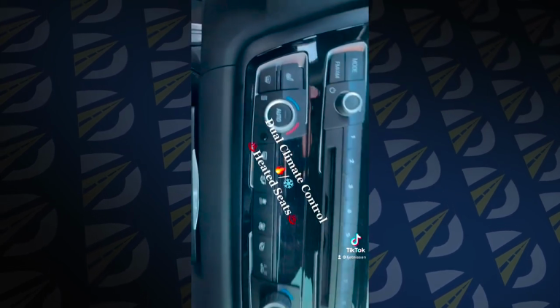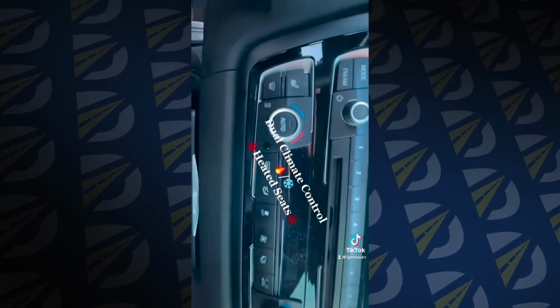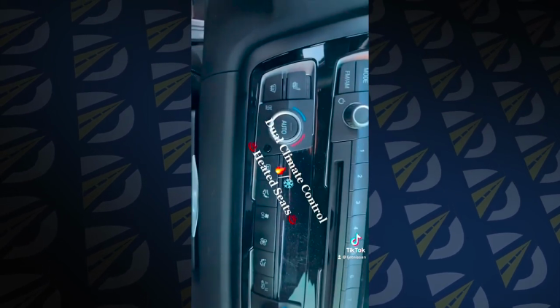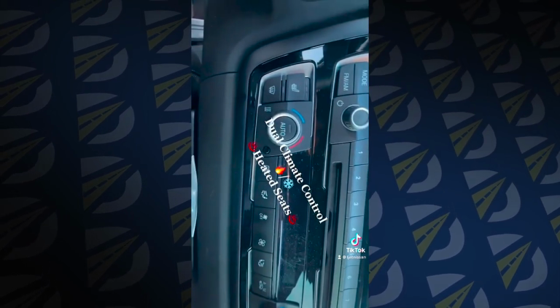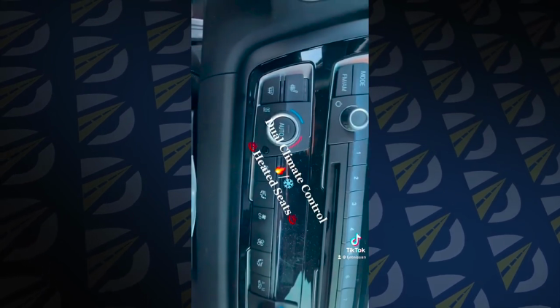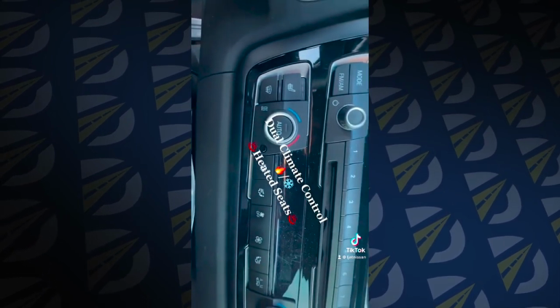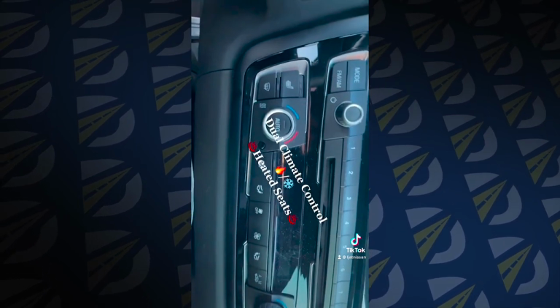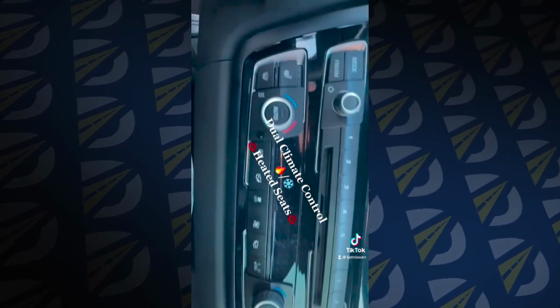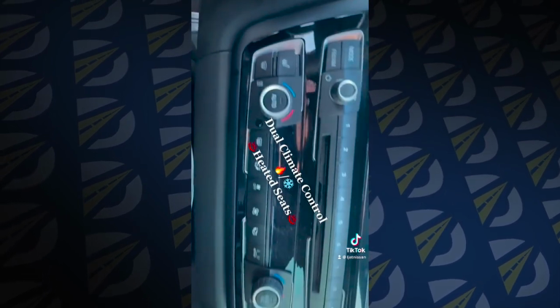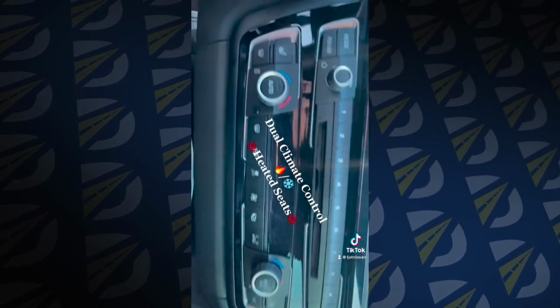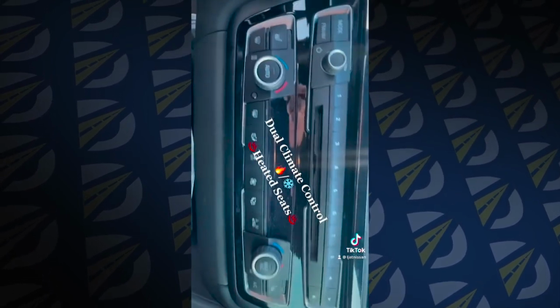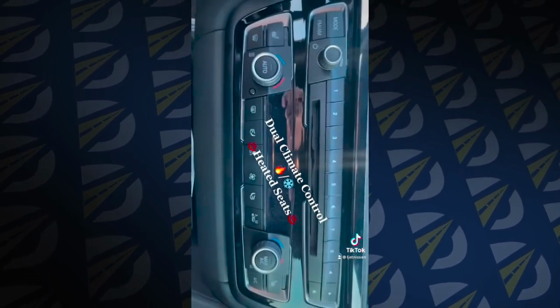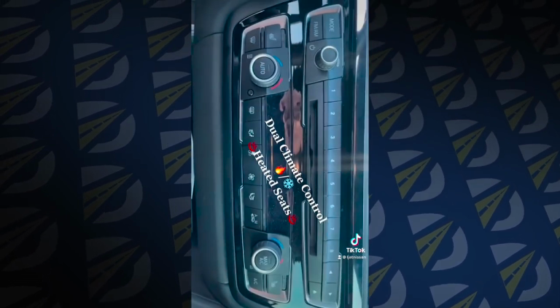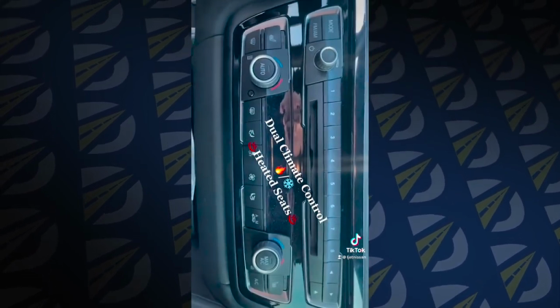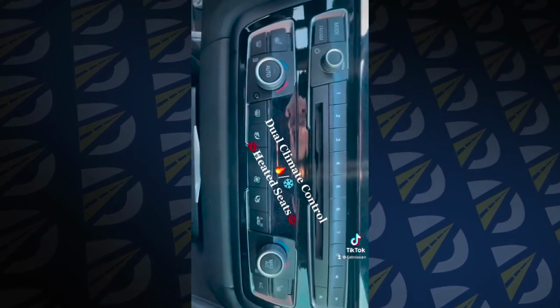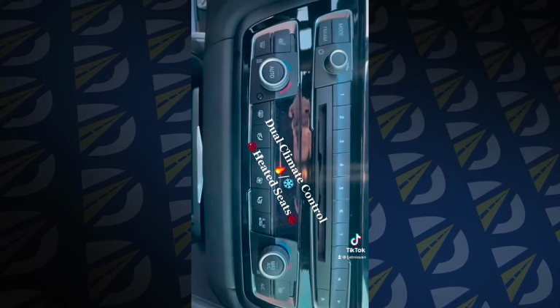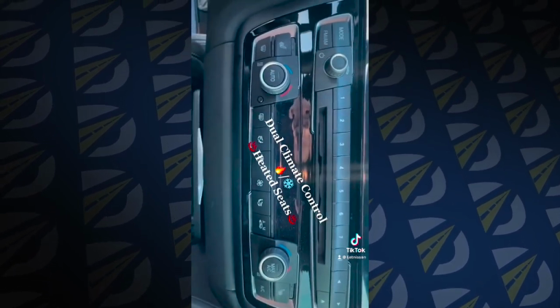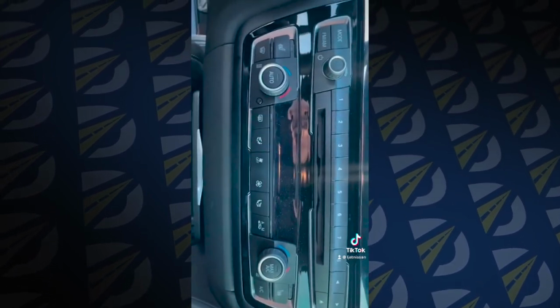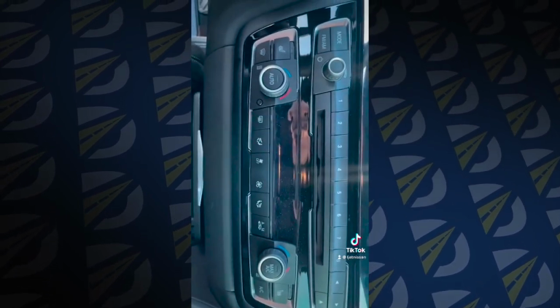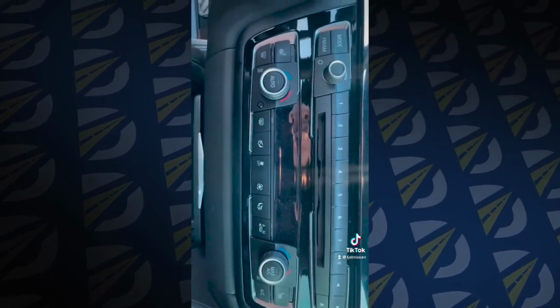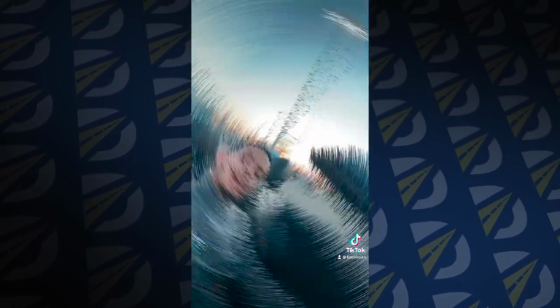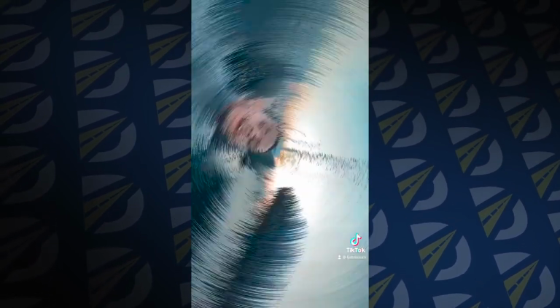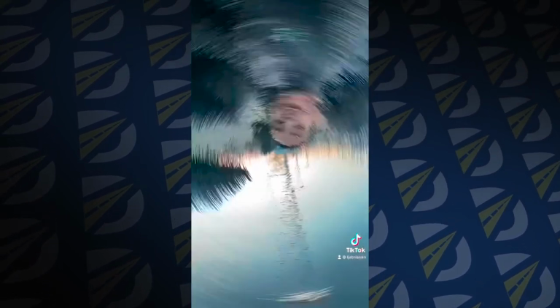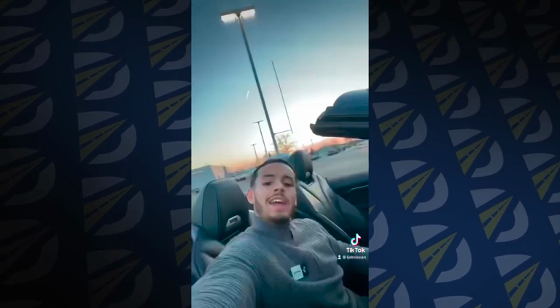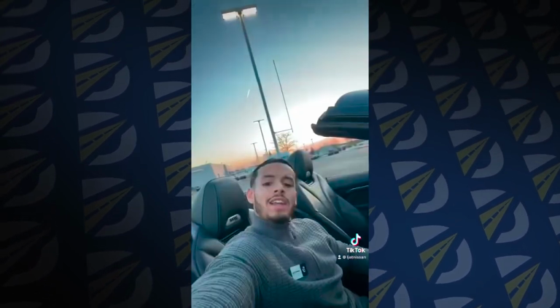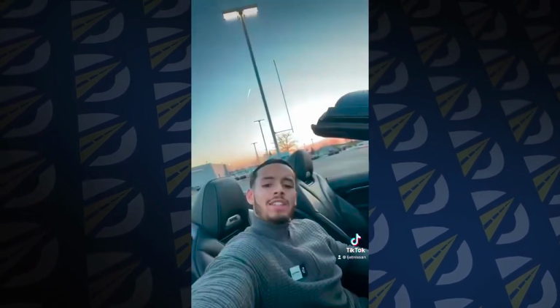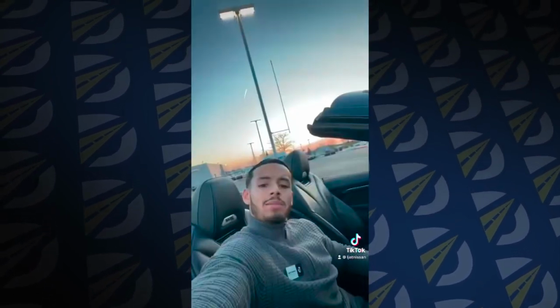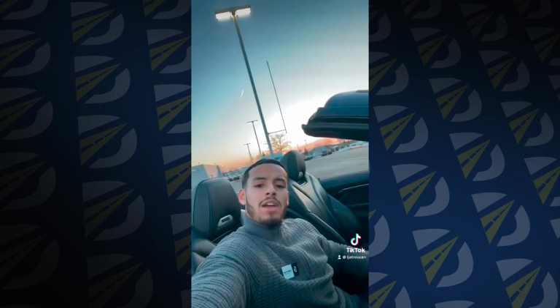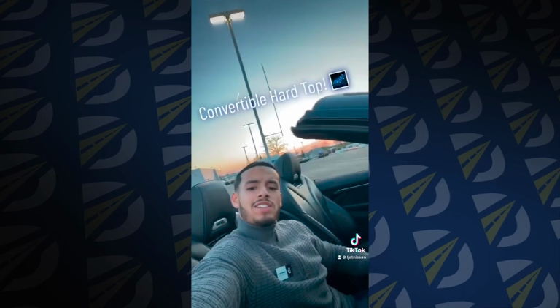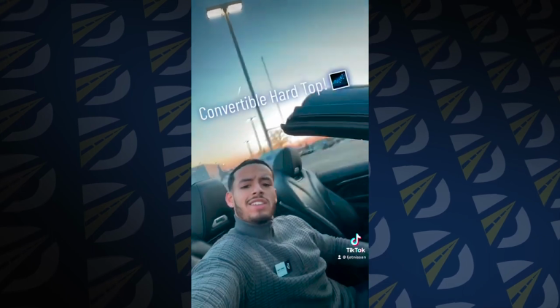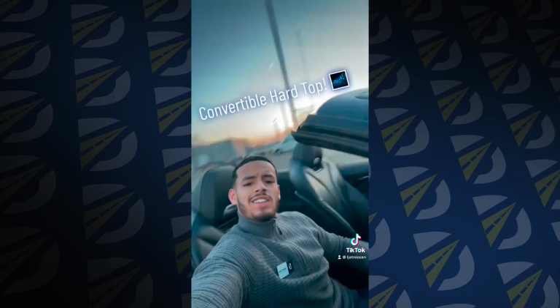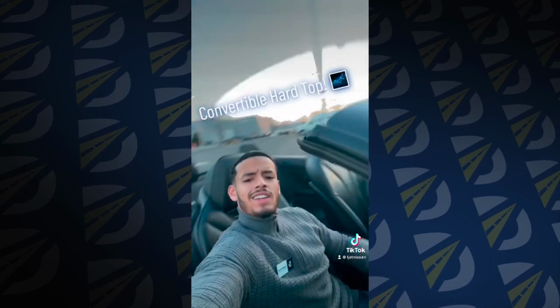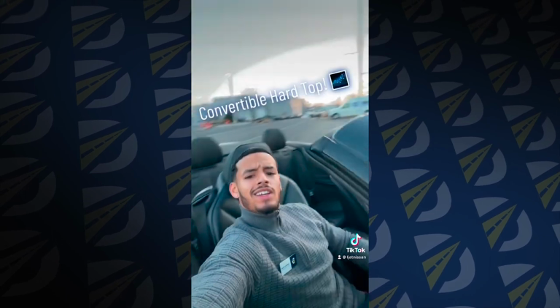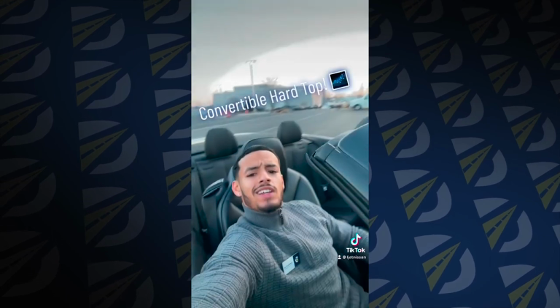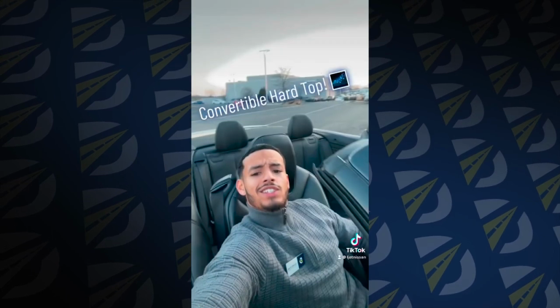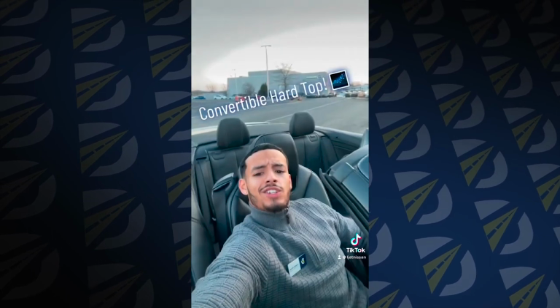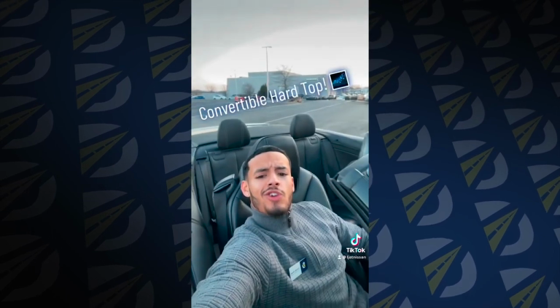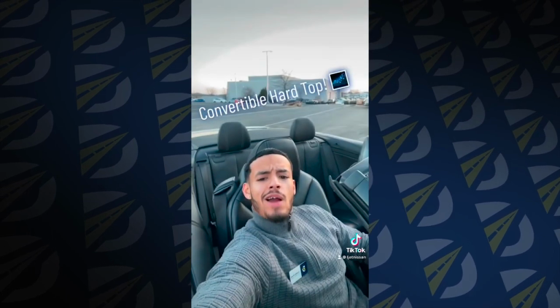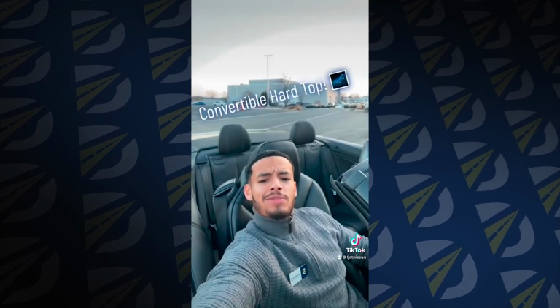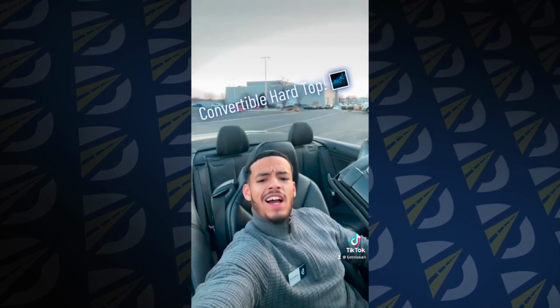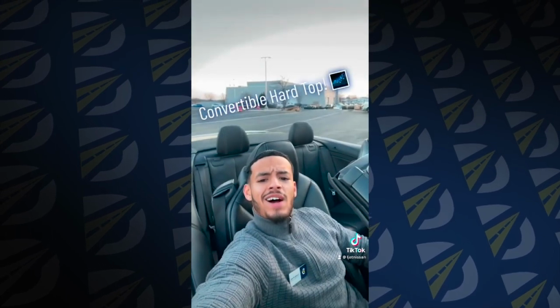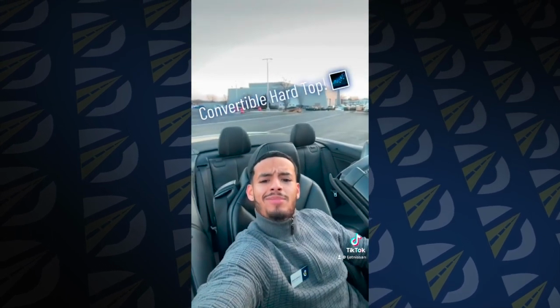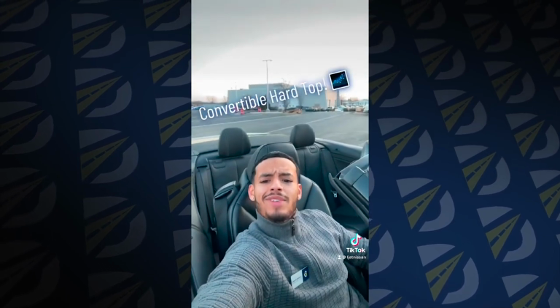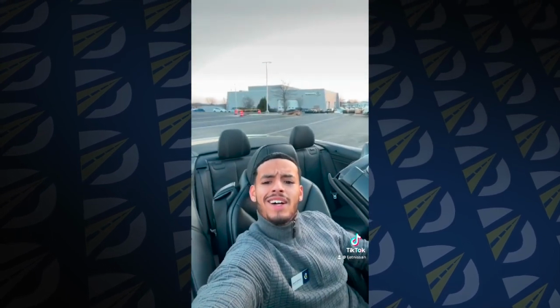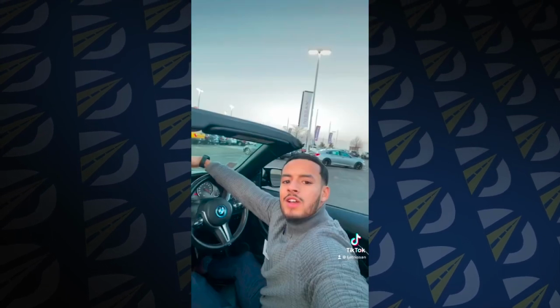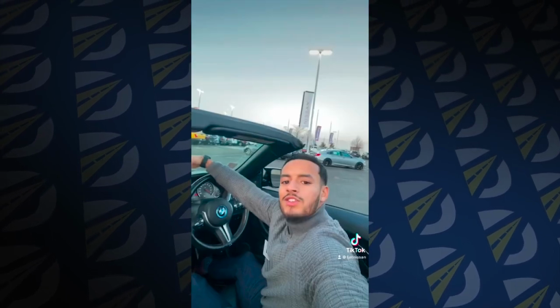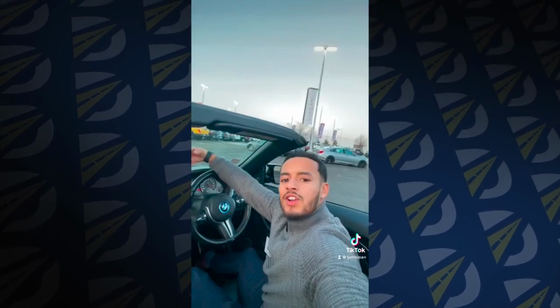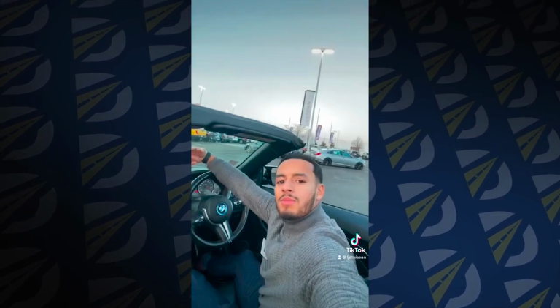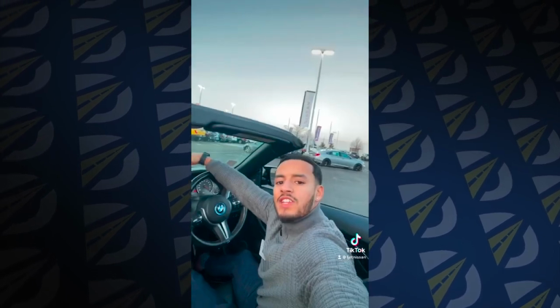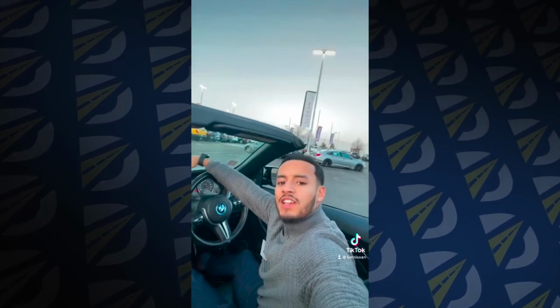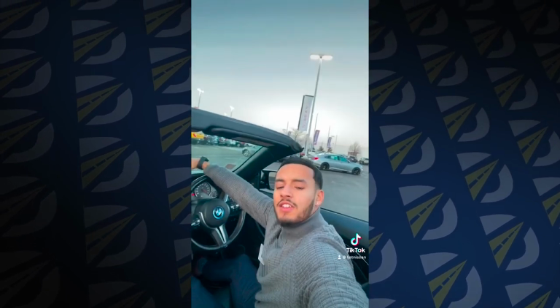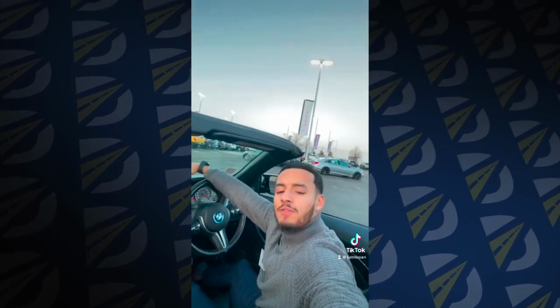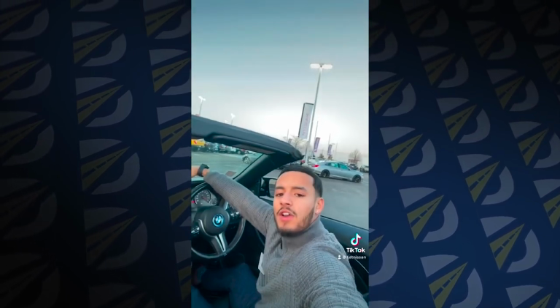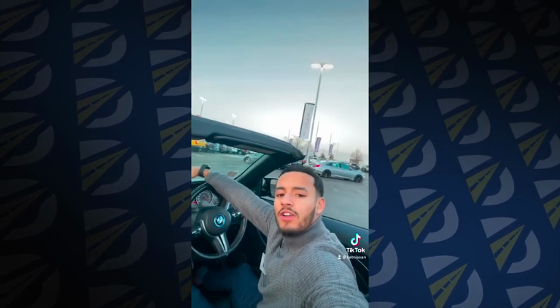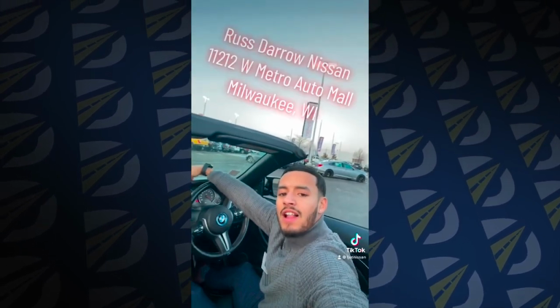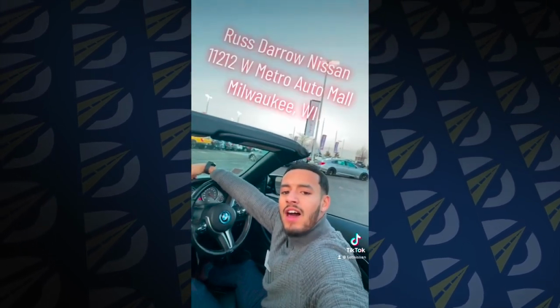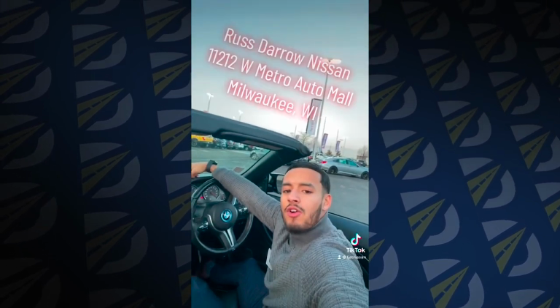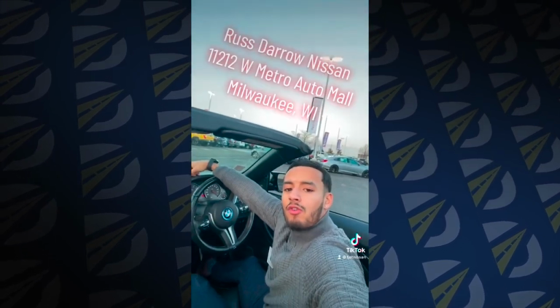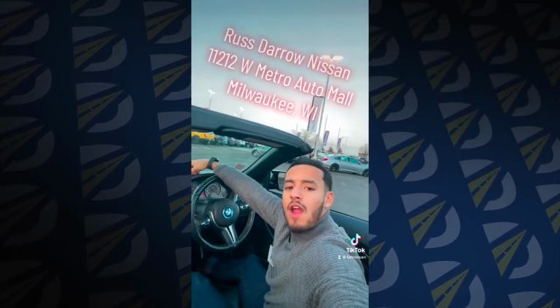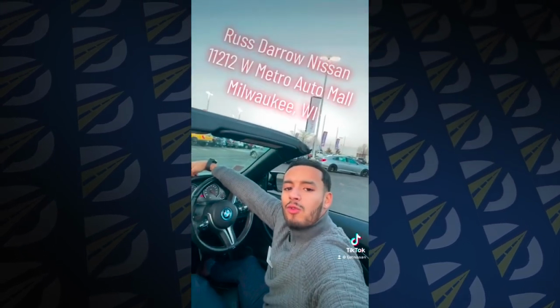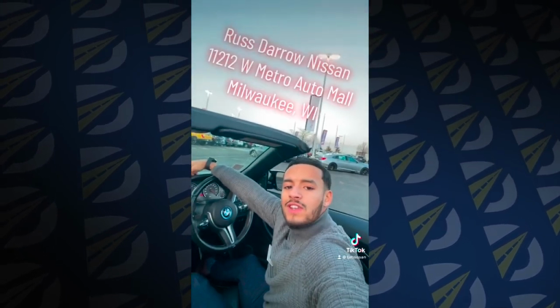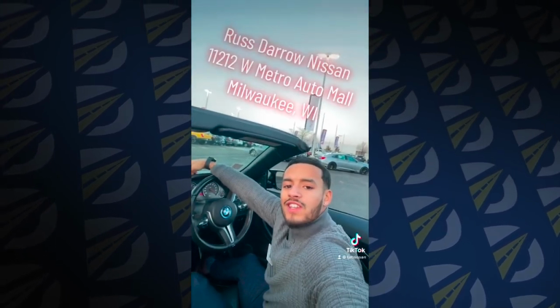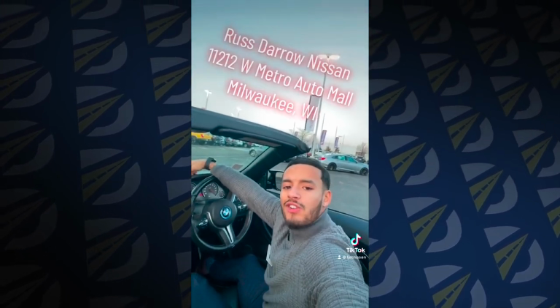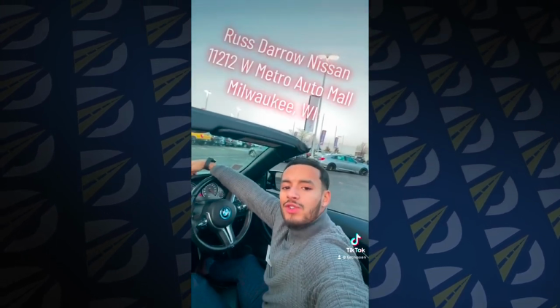You got heated seats and dual climate control. And not to mention, it's a drop top. So come check this vehicle out over at Restiero Nissan.